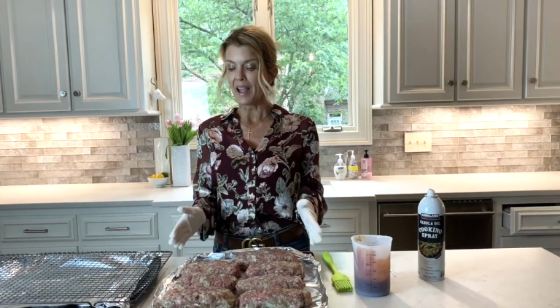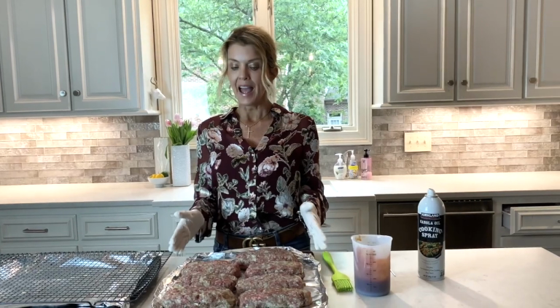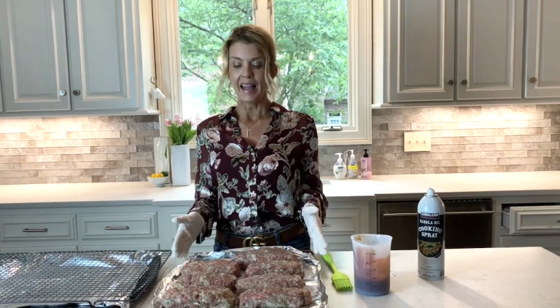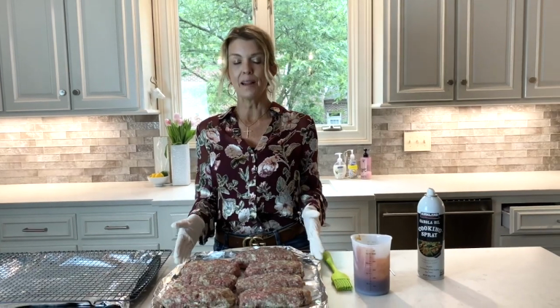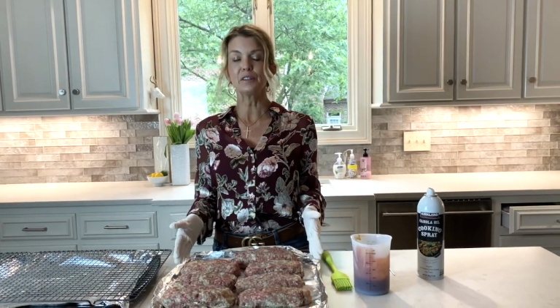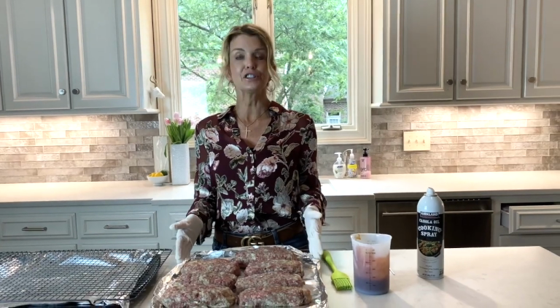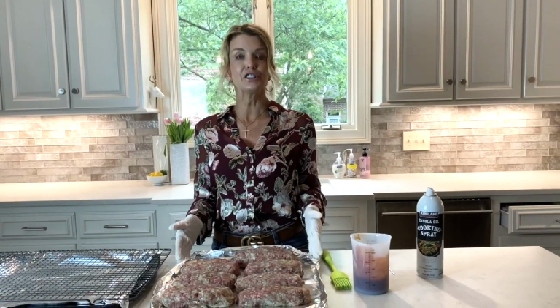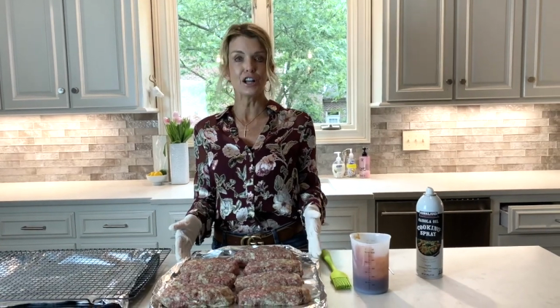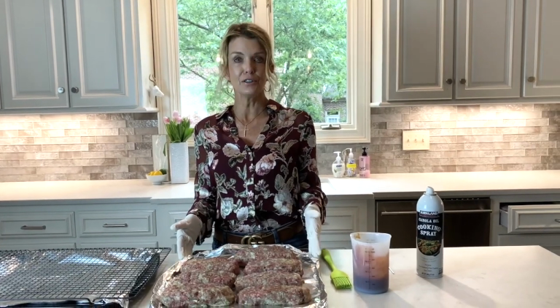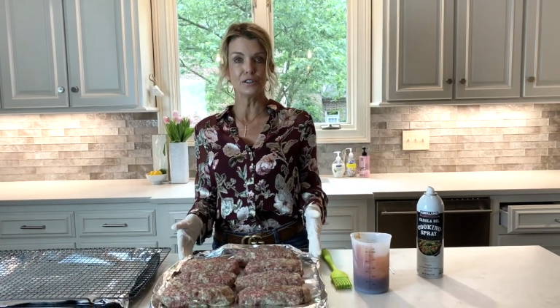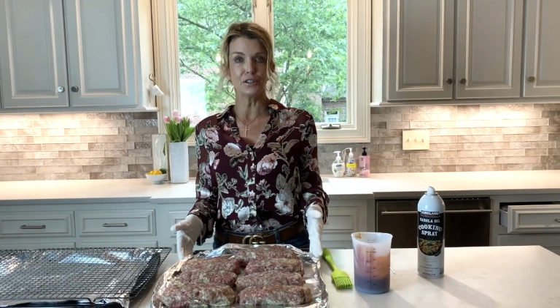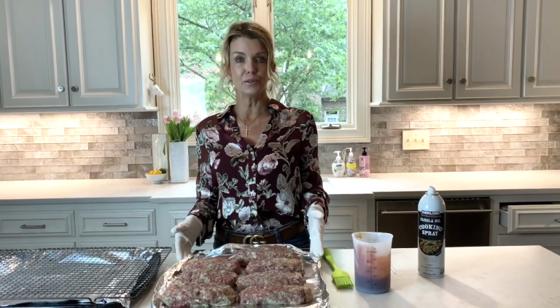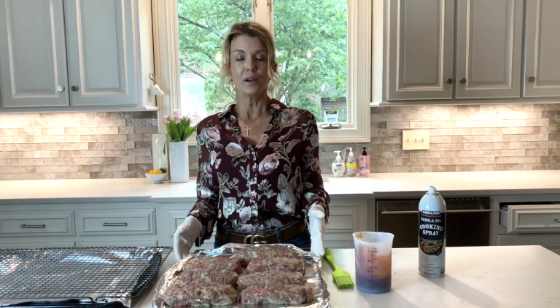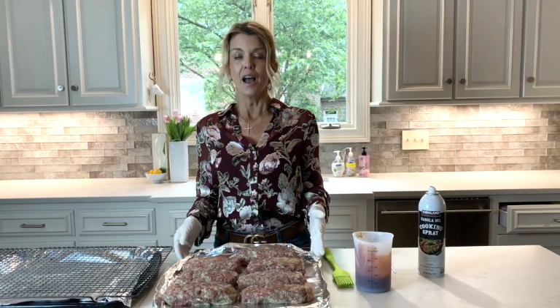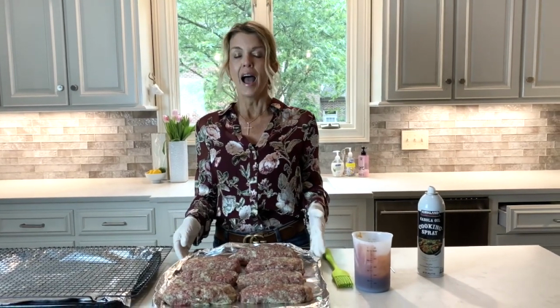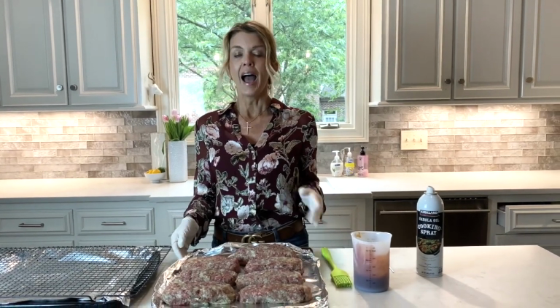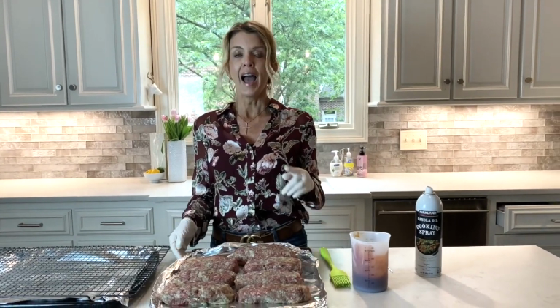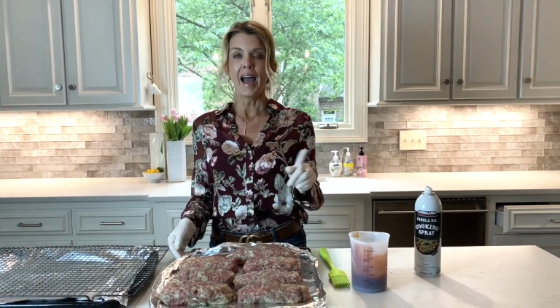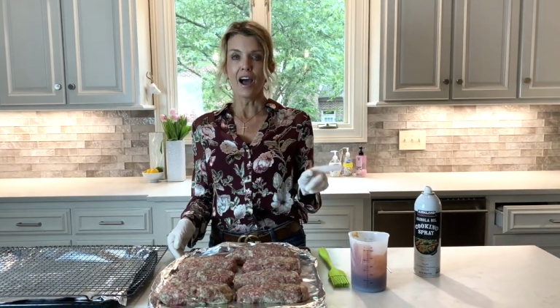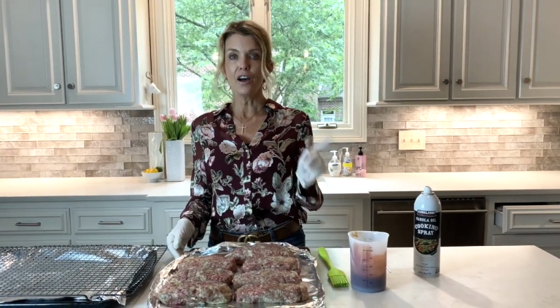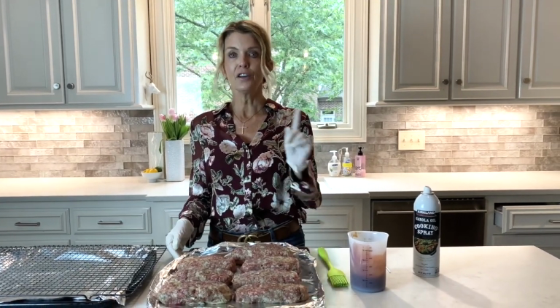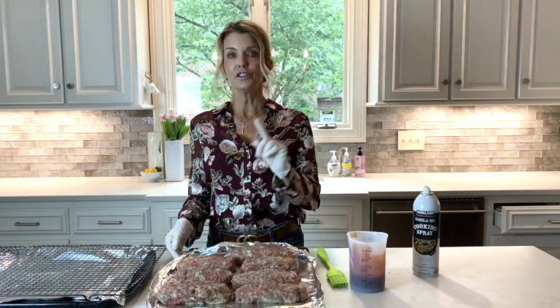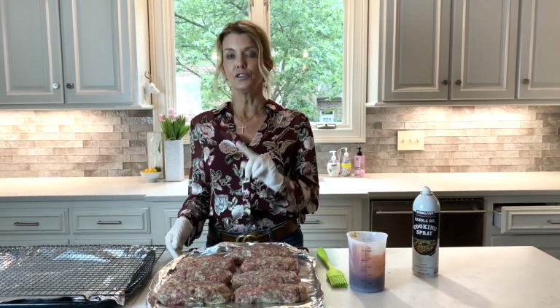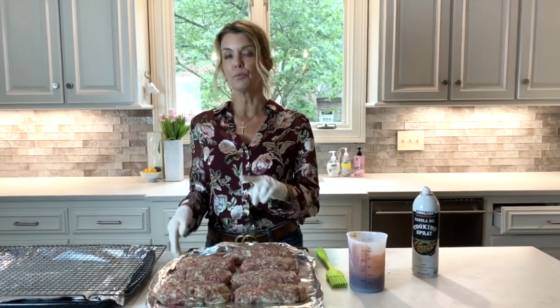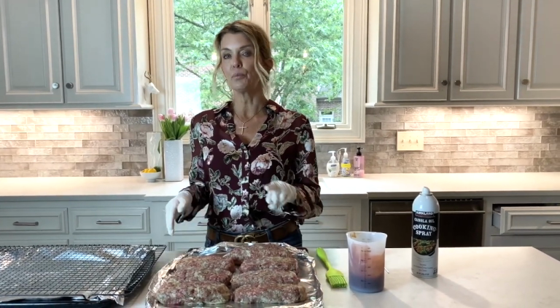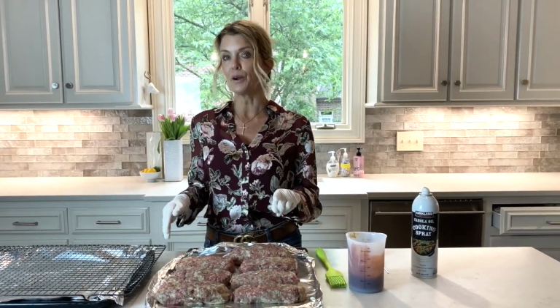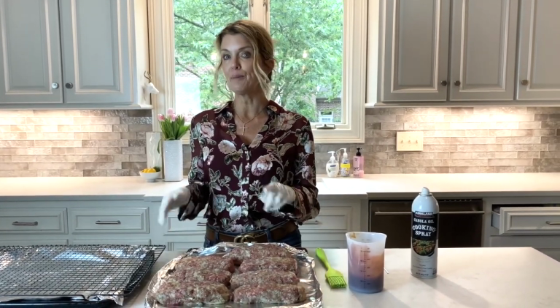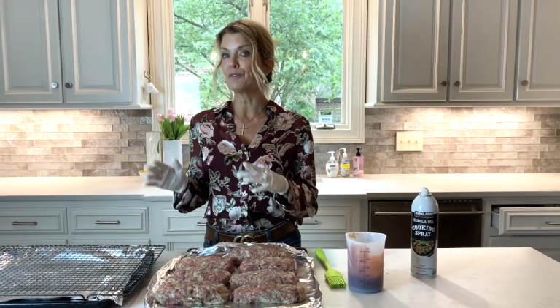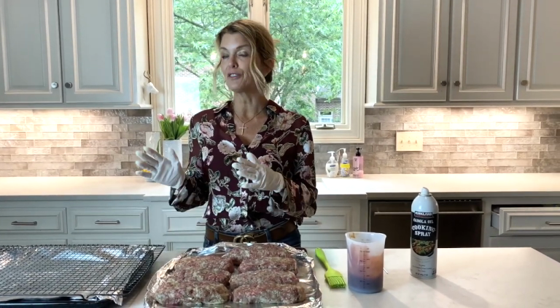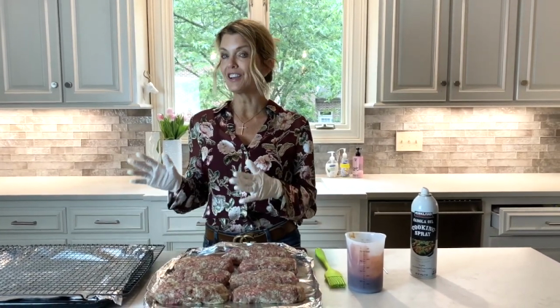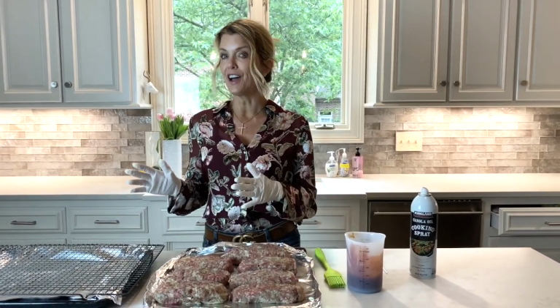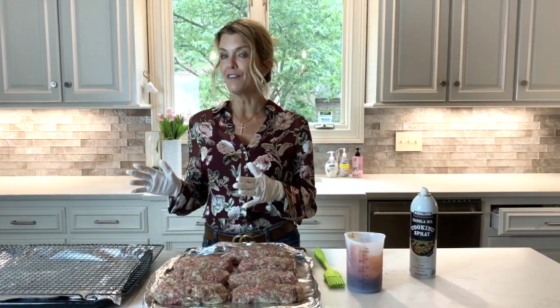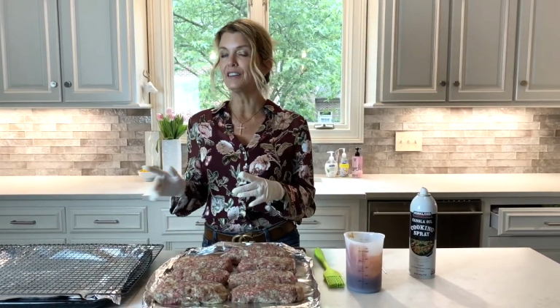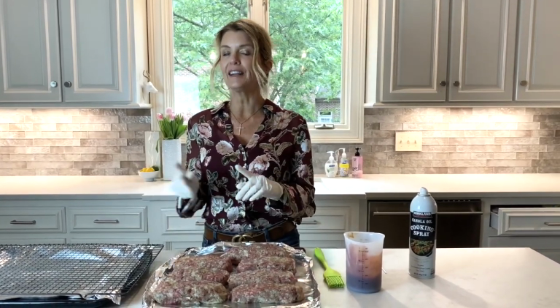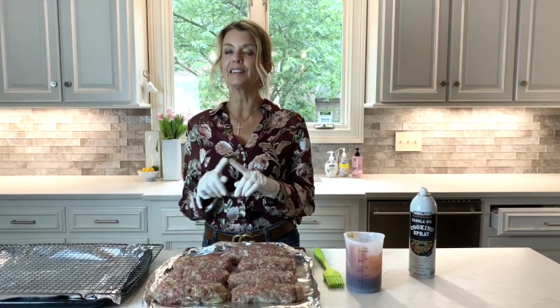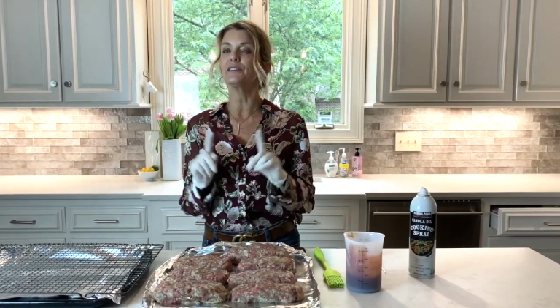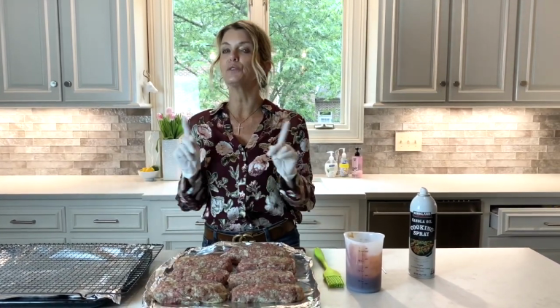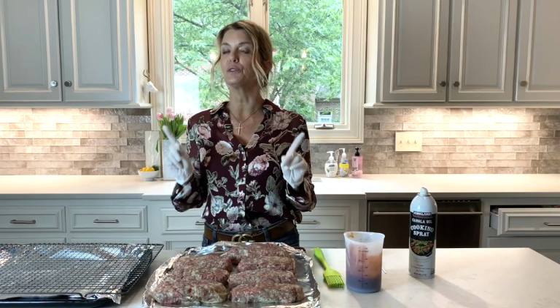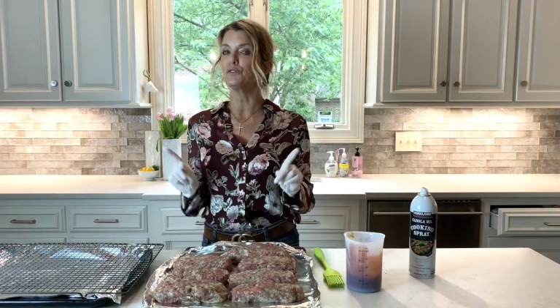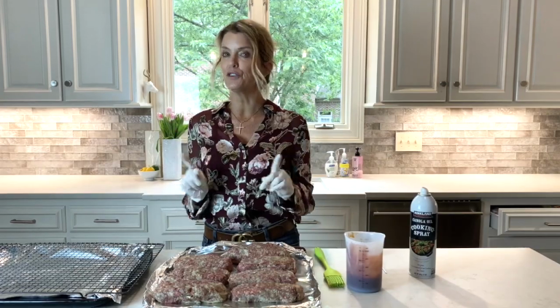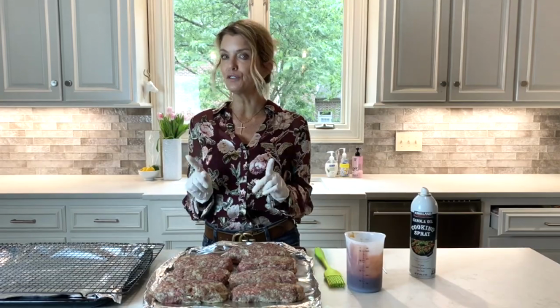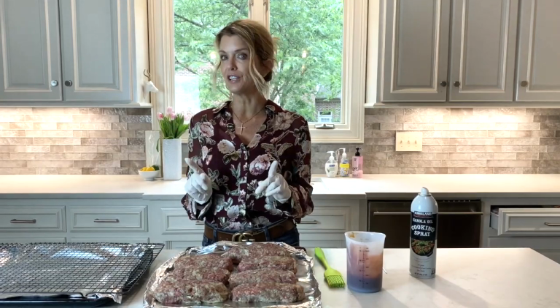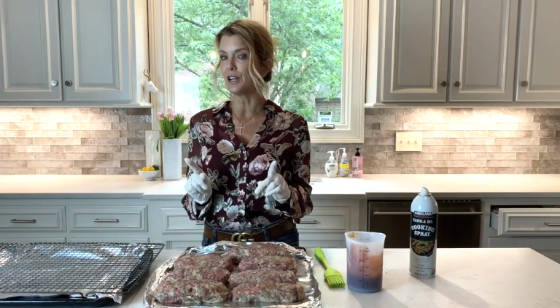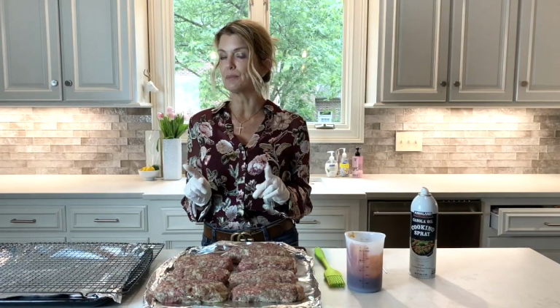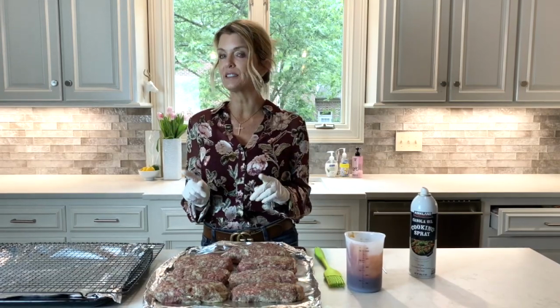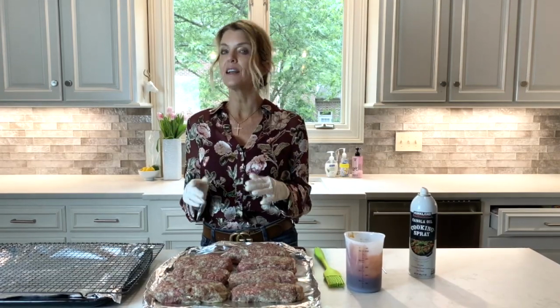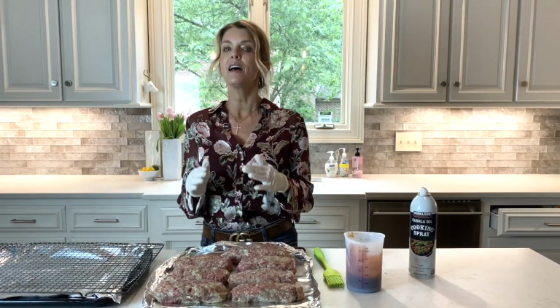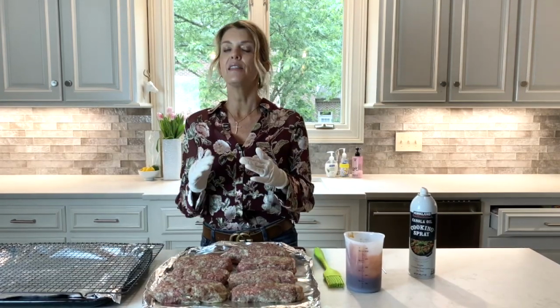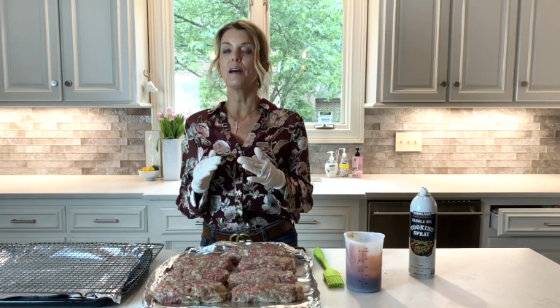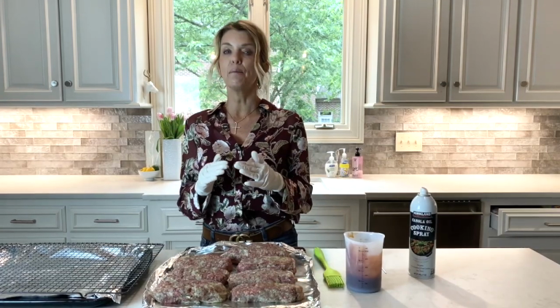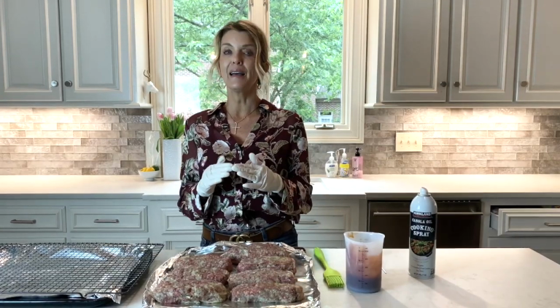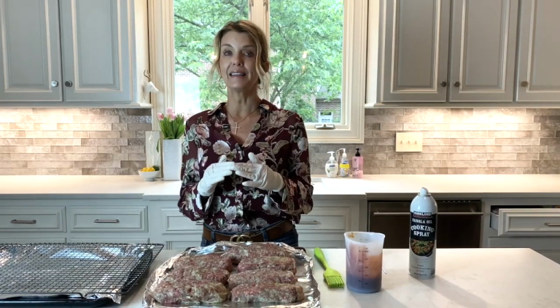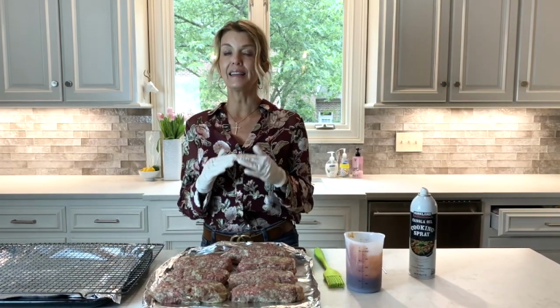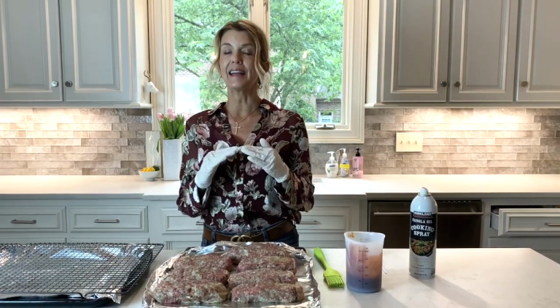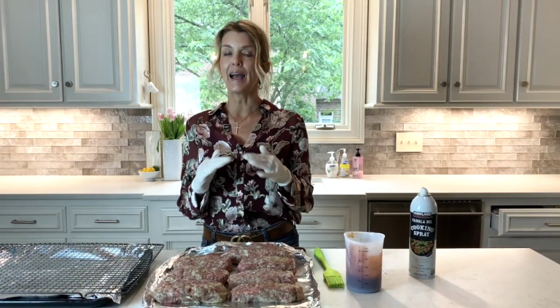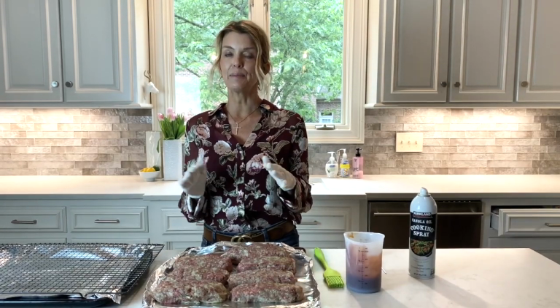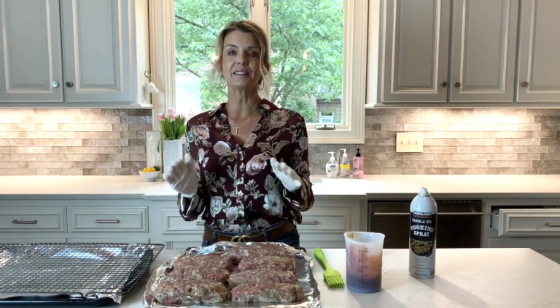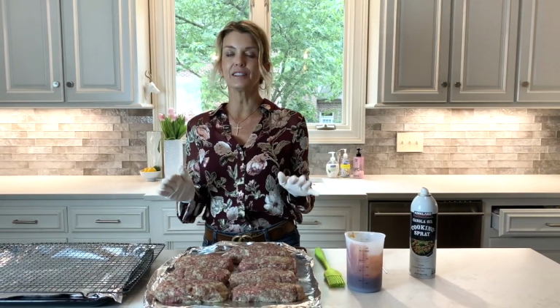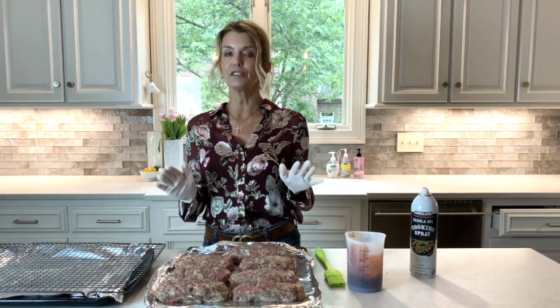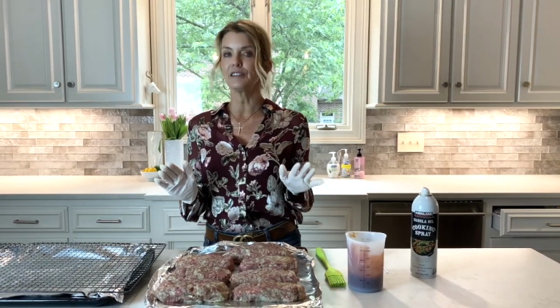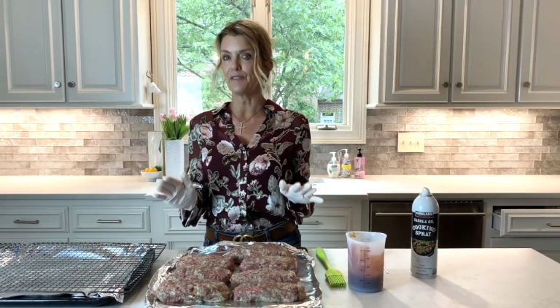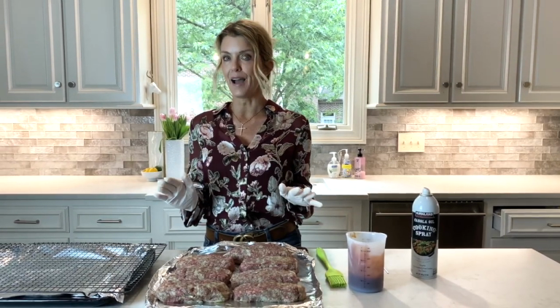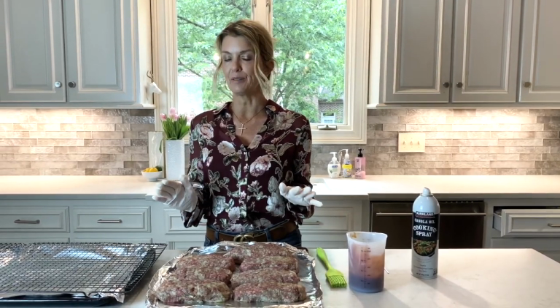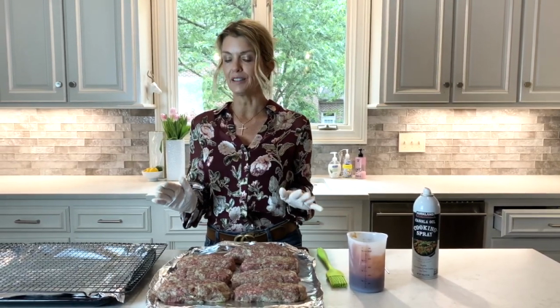I'm going to show you how you prep it for the oven and give you a few tips that make it absolutely fabulous.